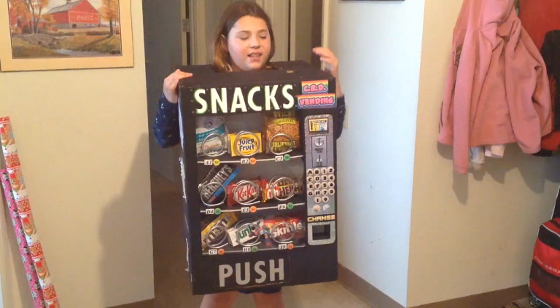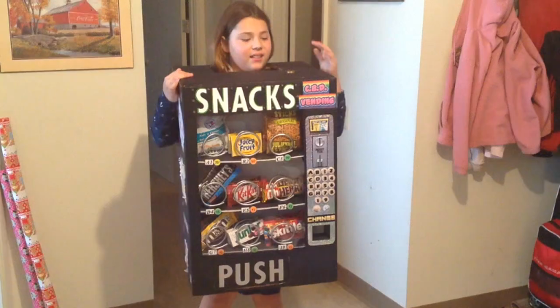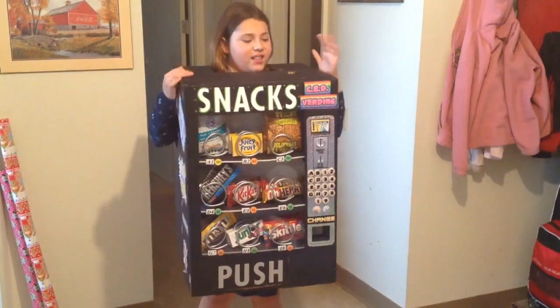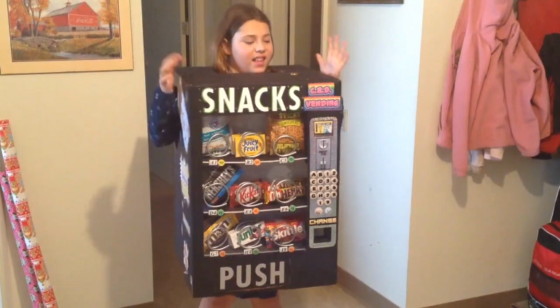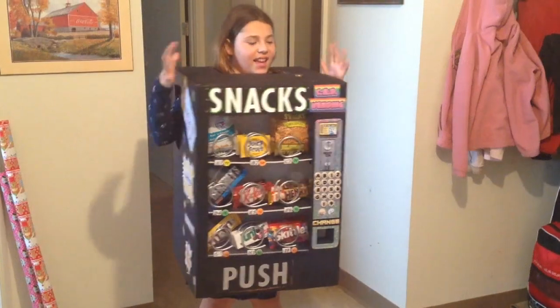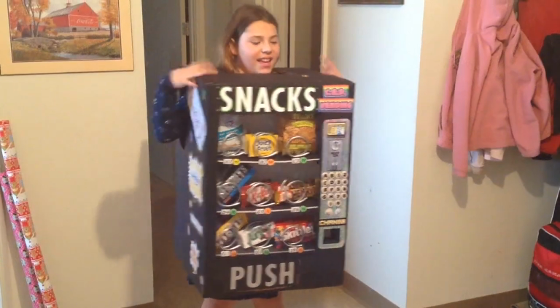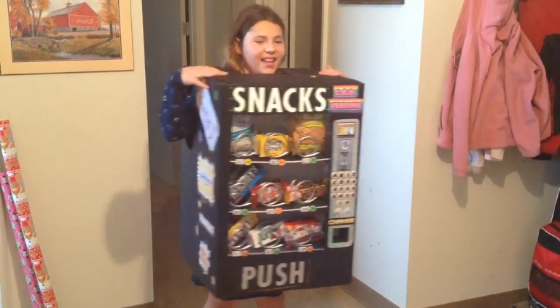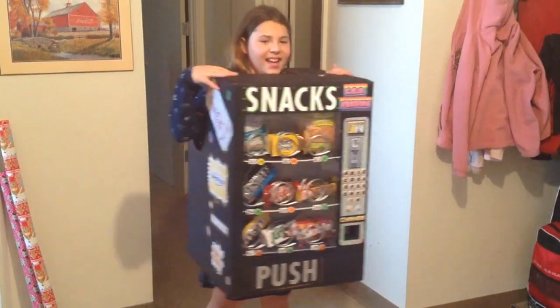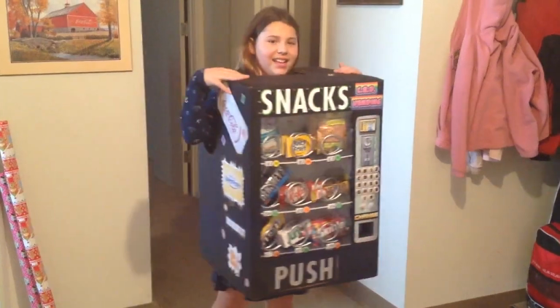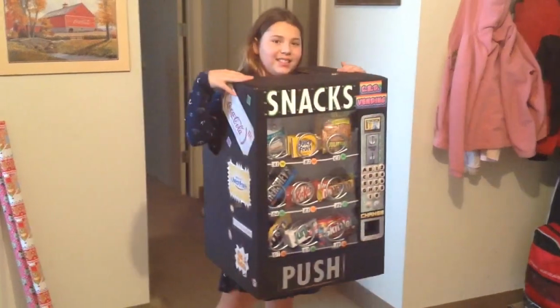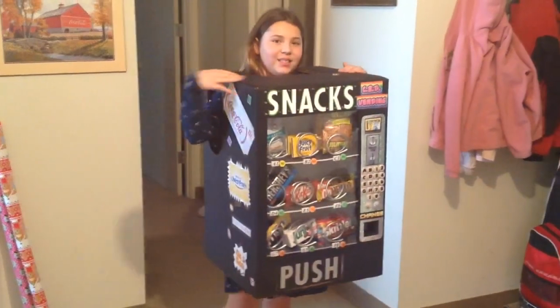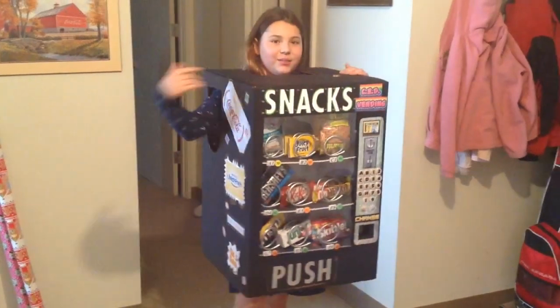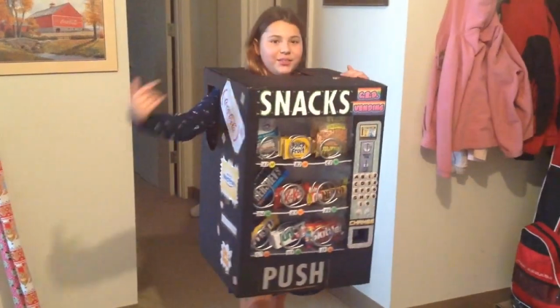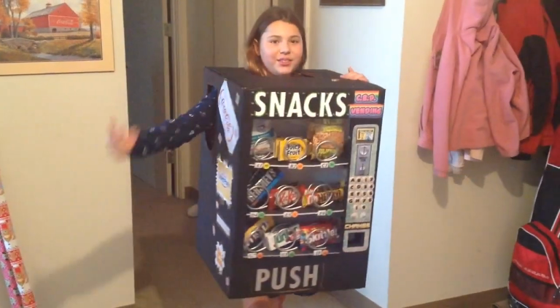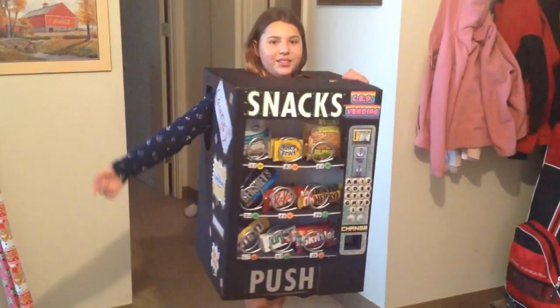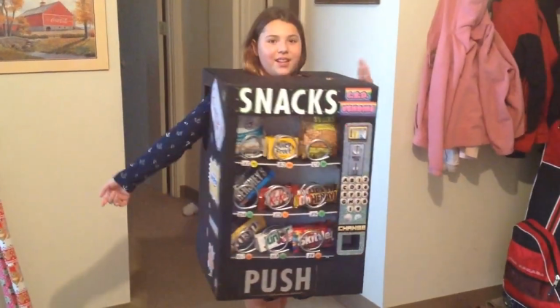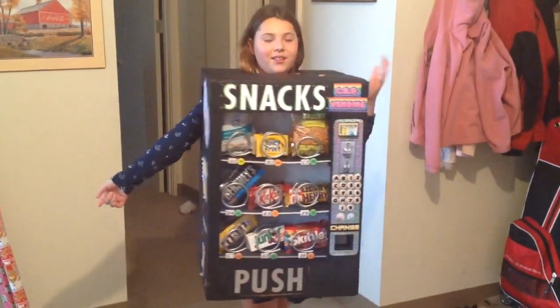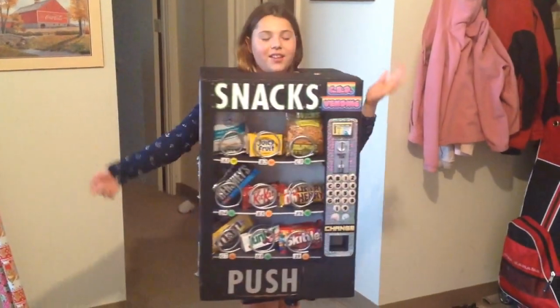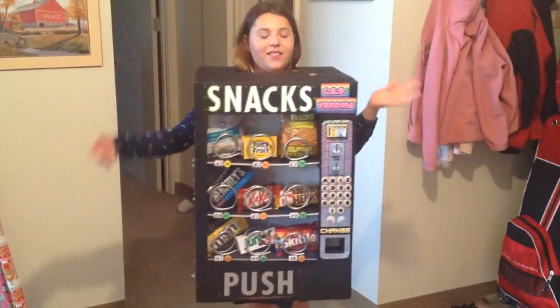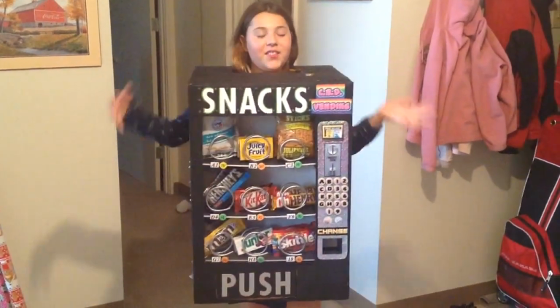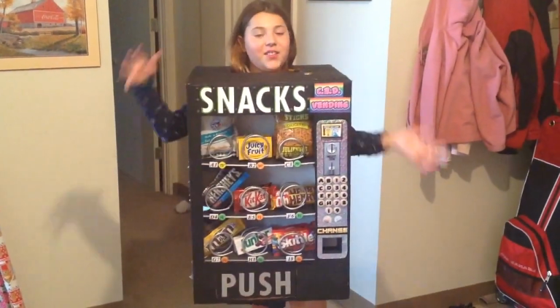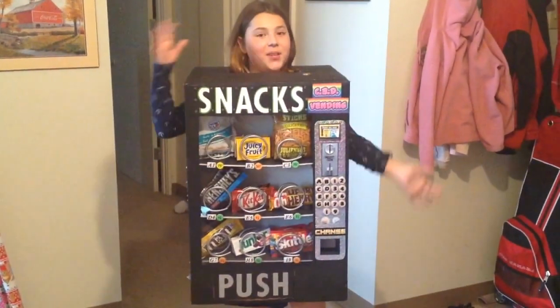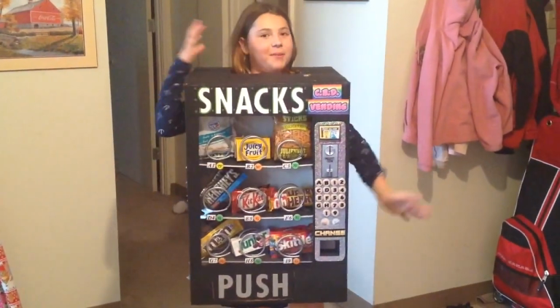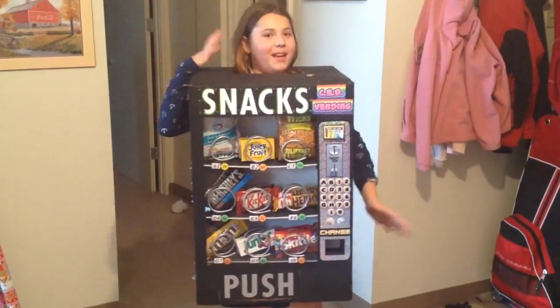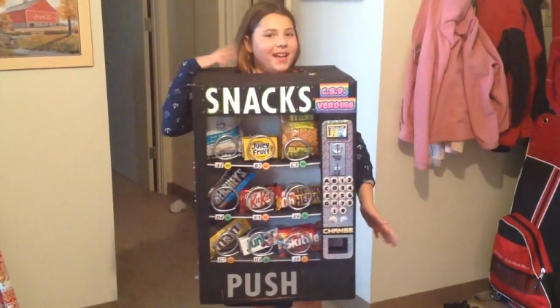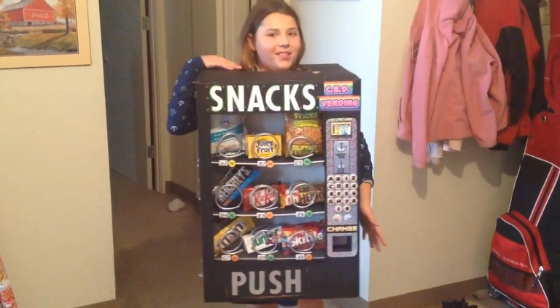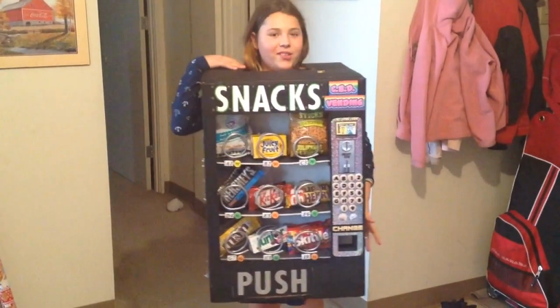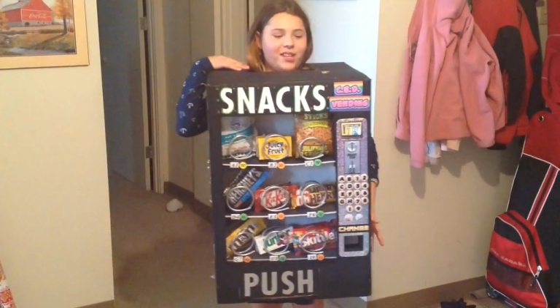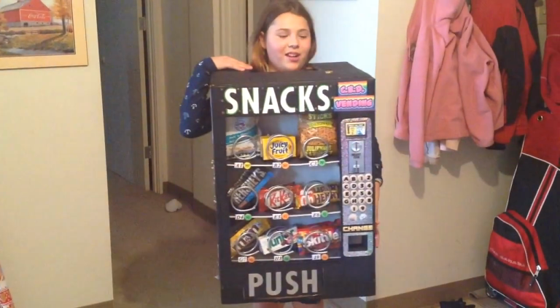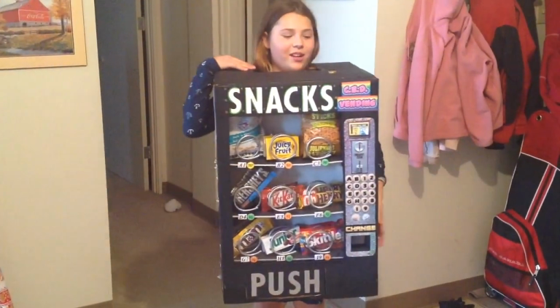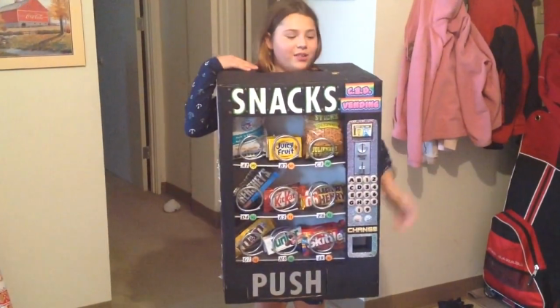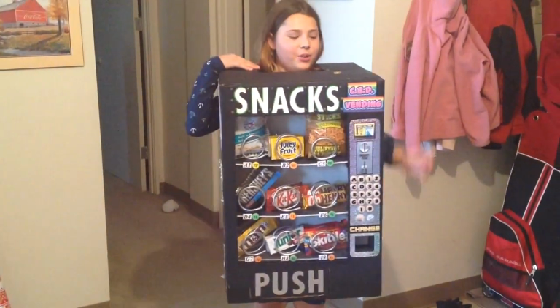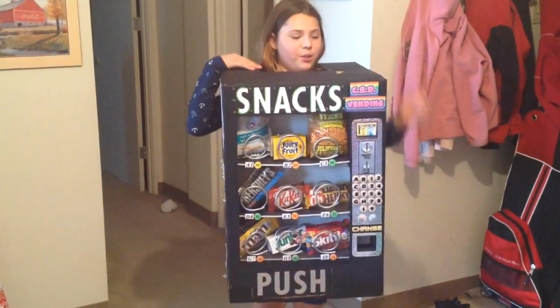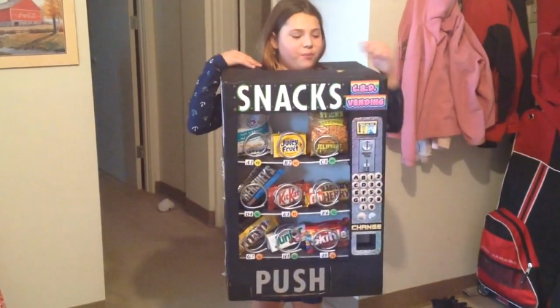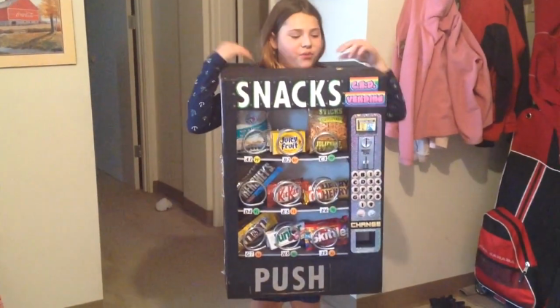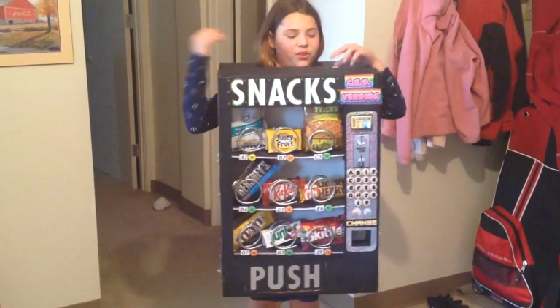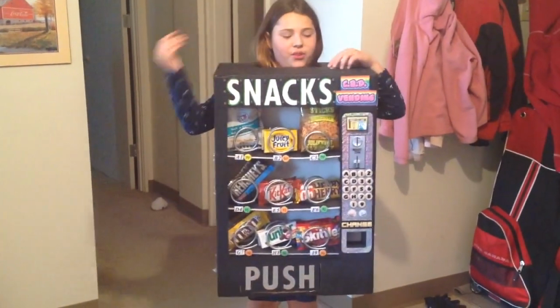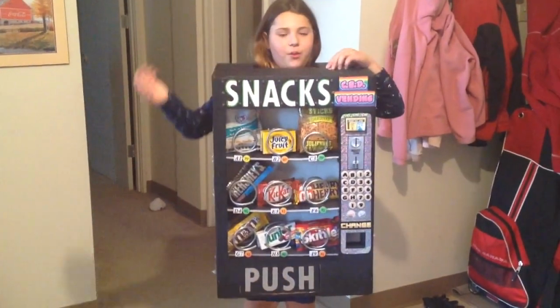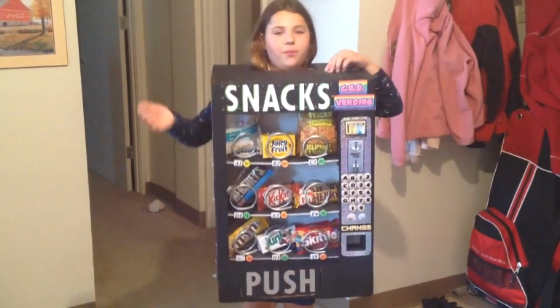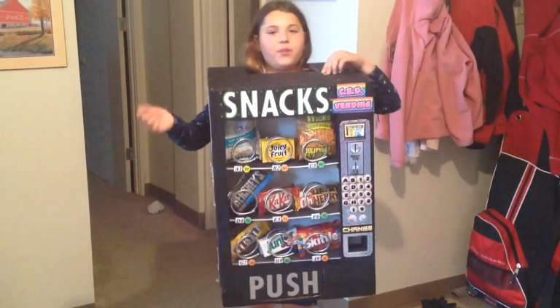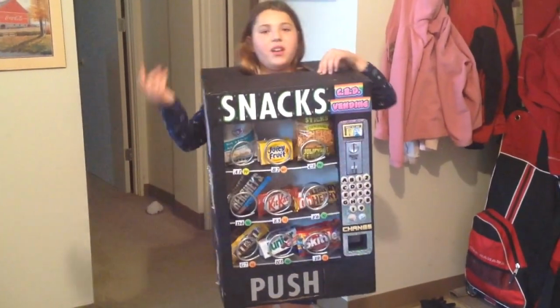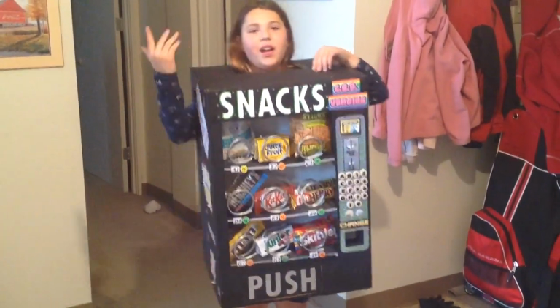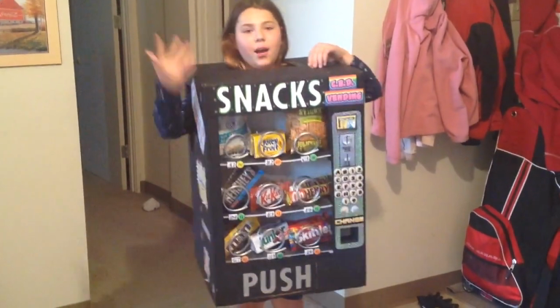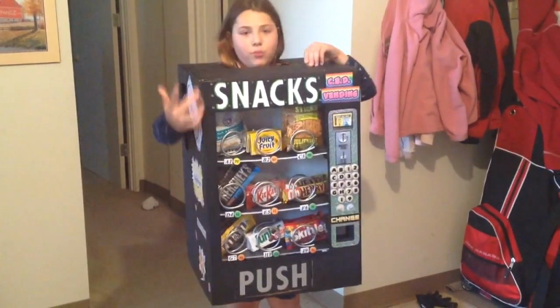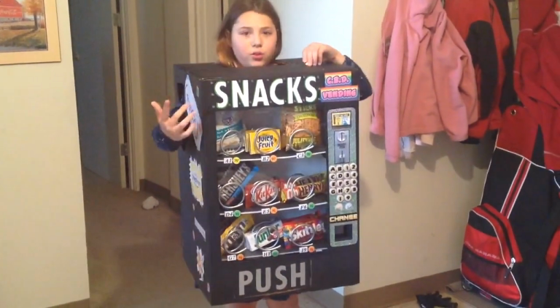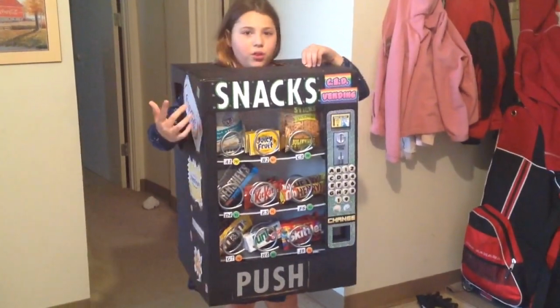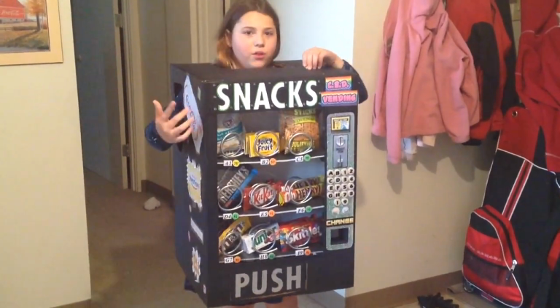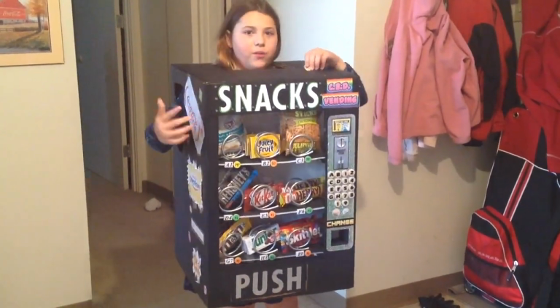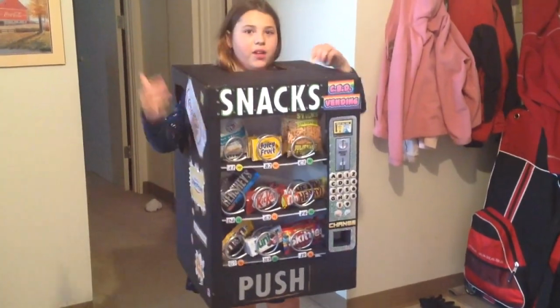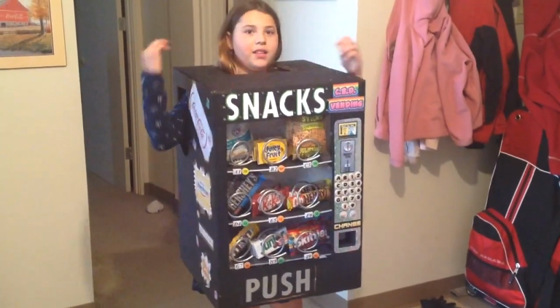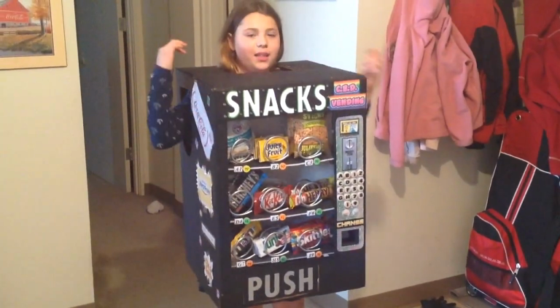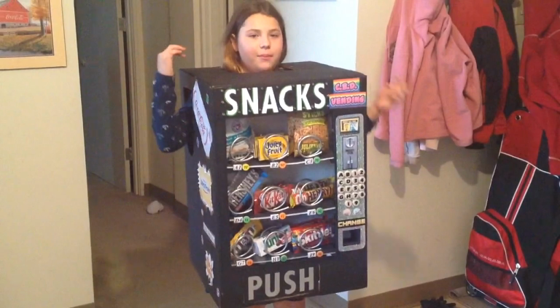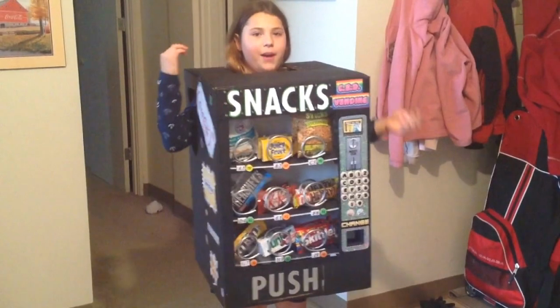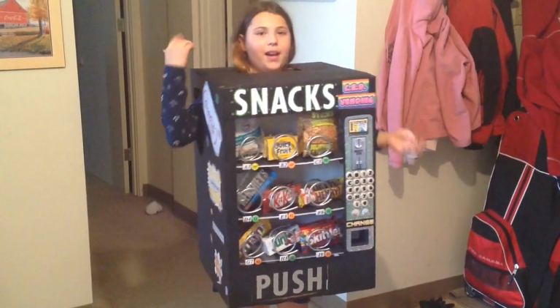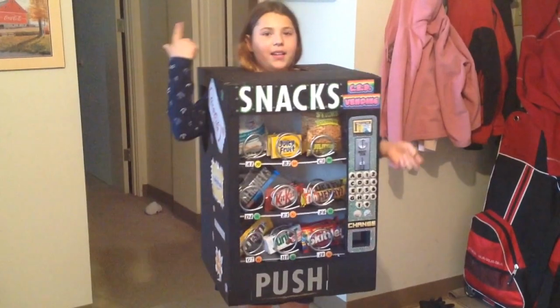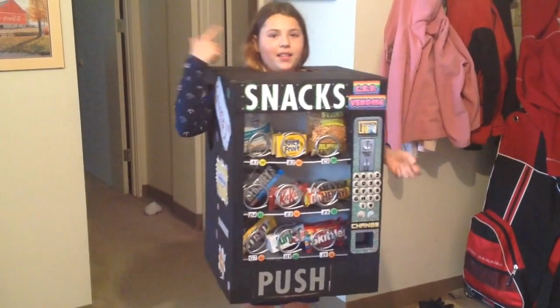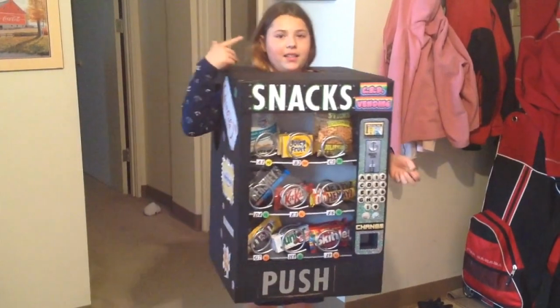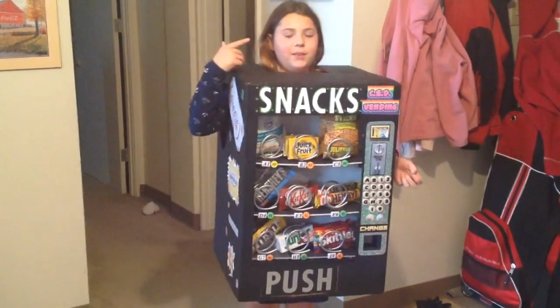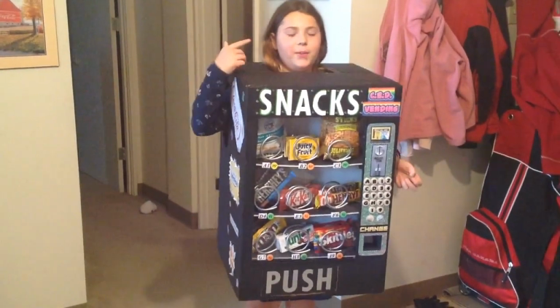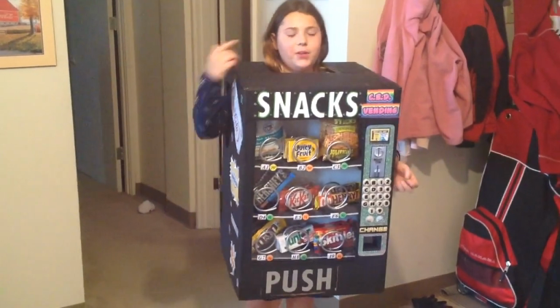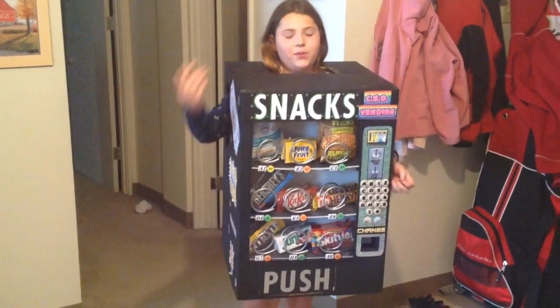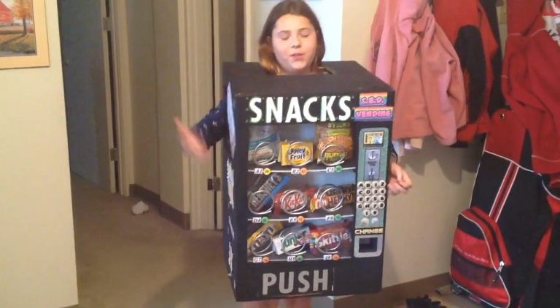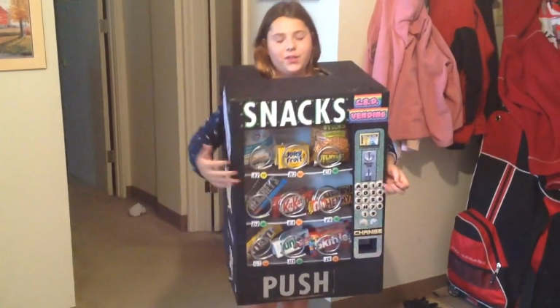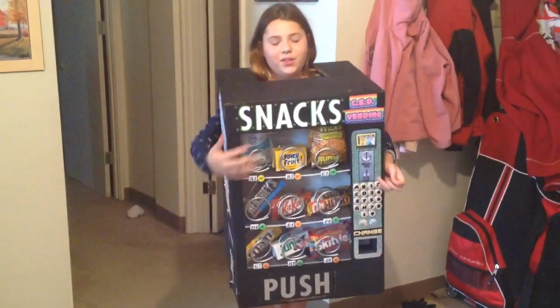Hey guys, this is Chanel and I'm going to show you my Halloween costume. I'm going to show you the front, then the back, and then the special features.